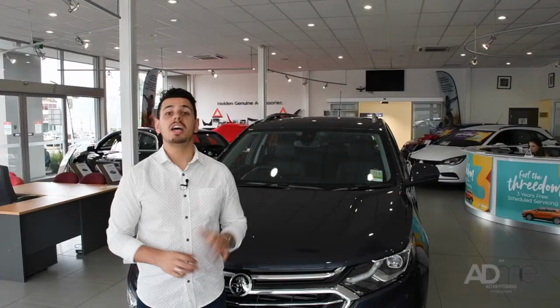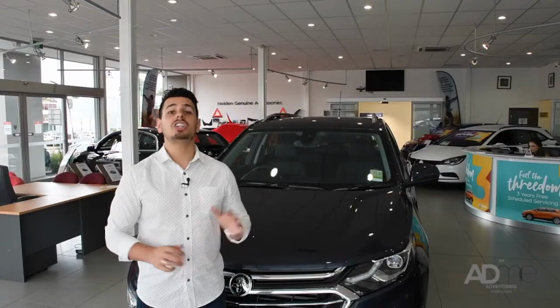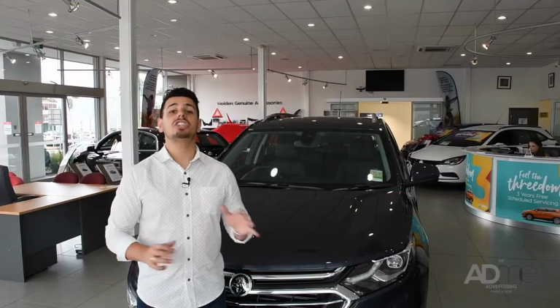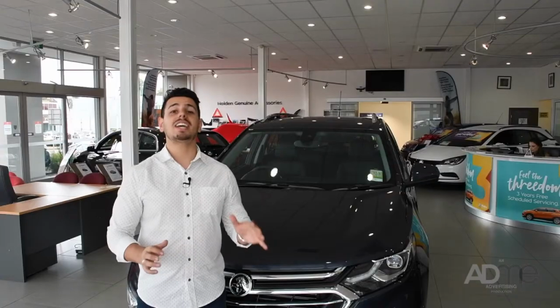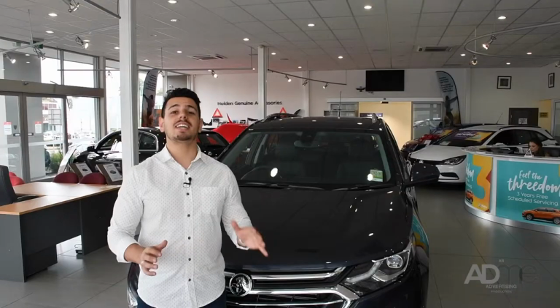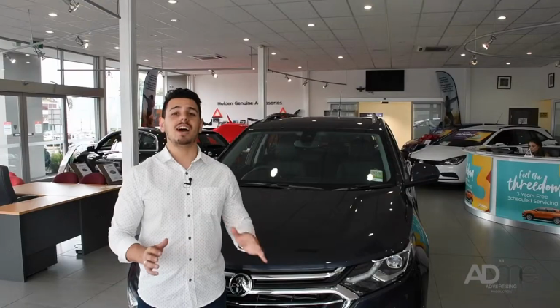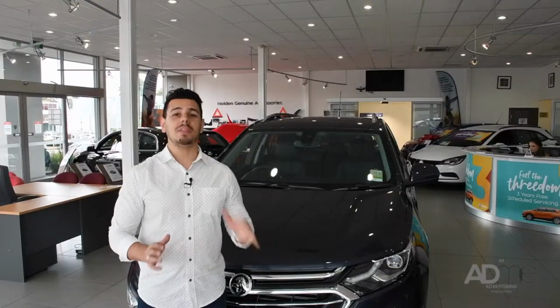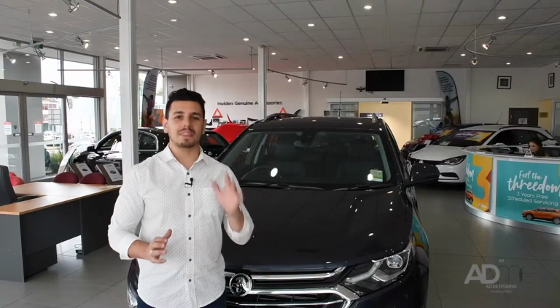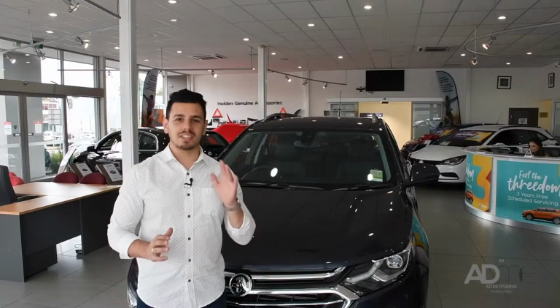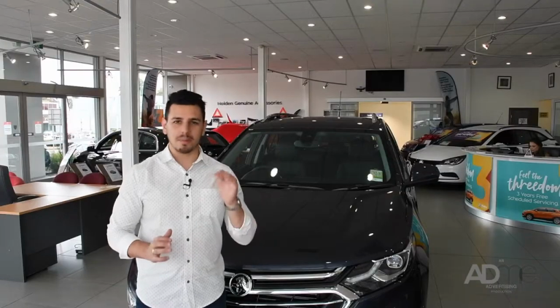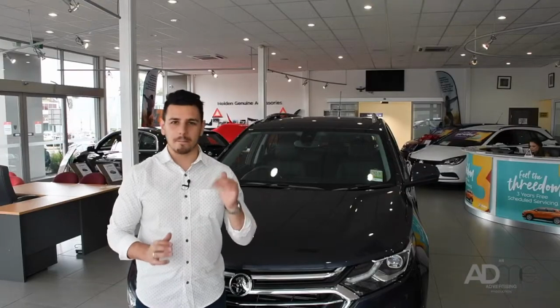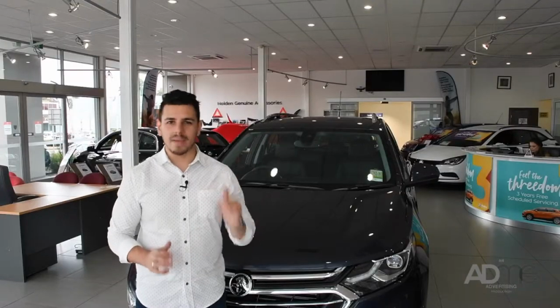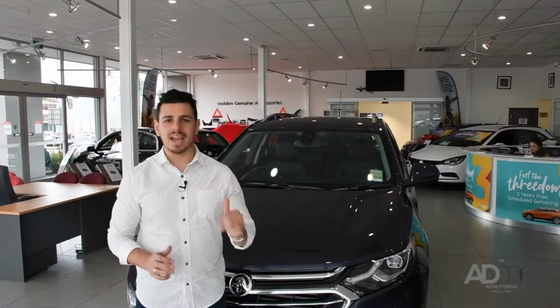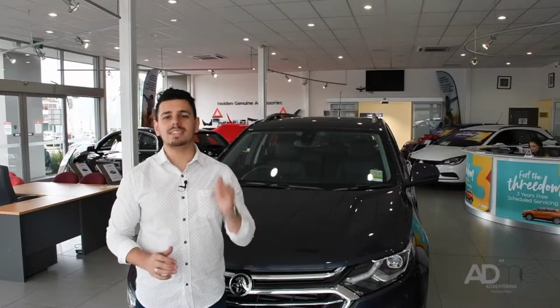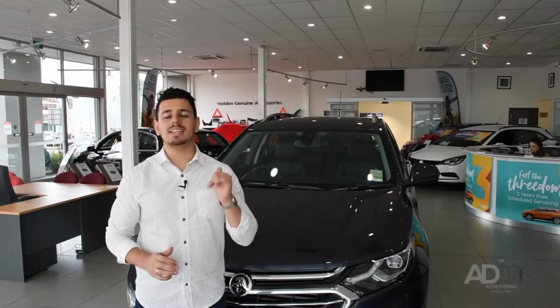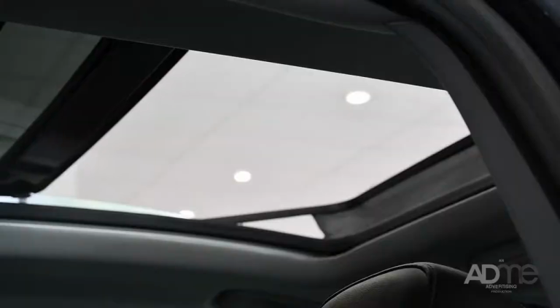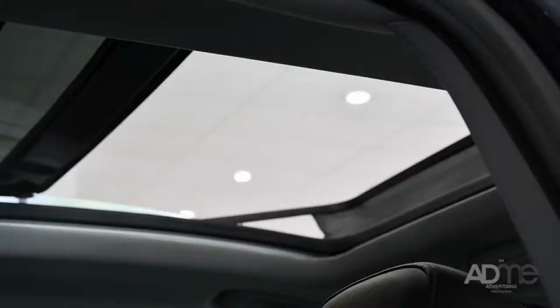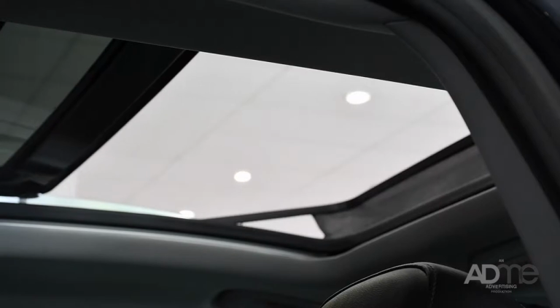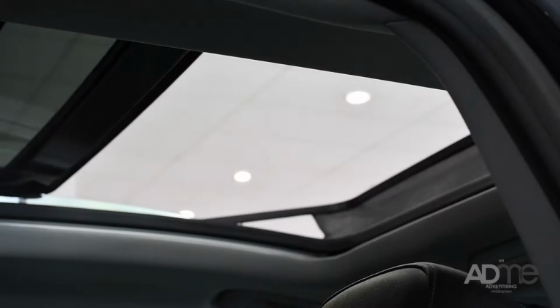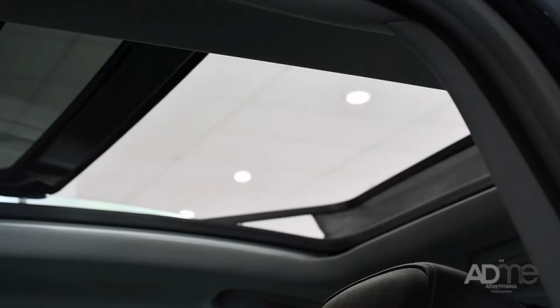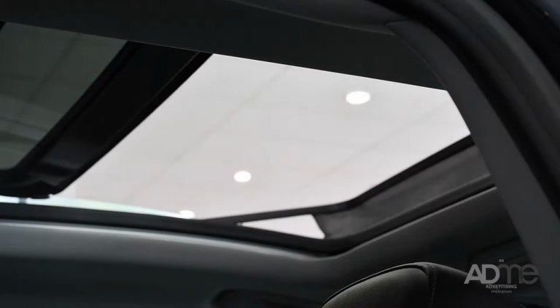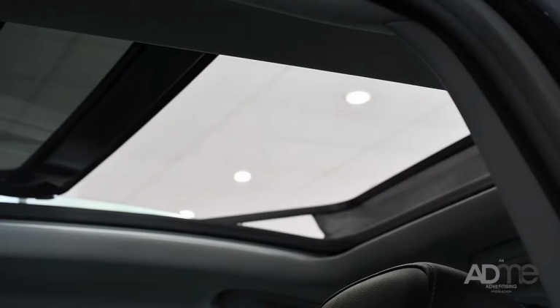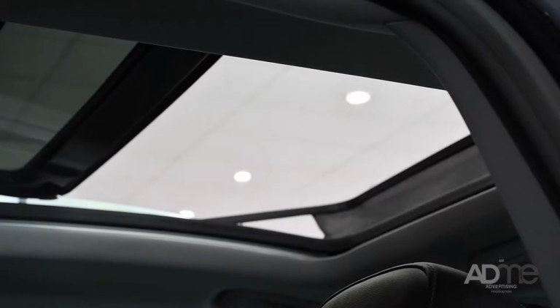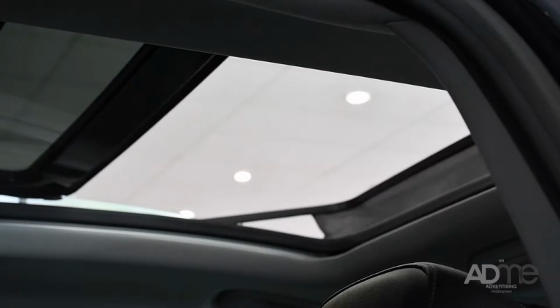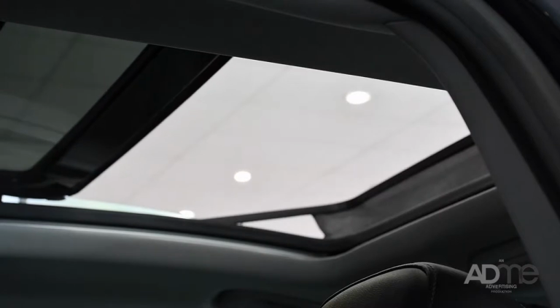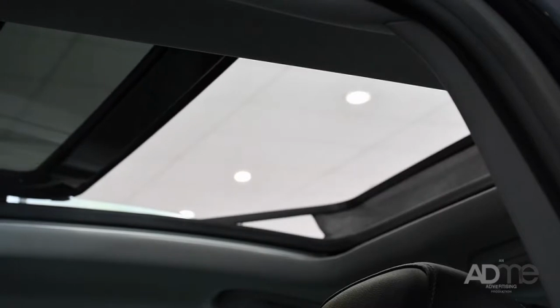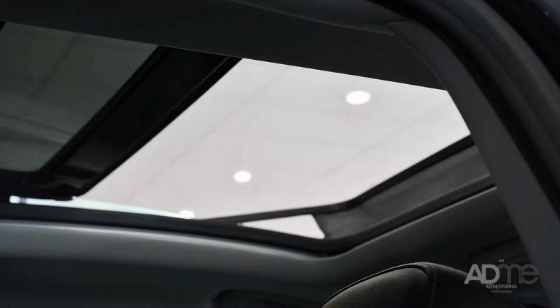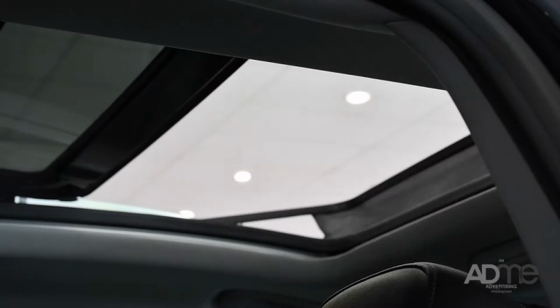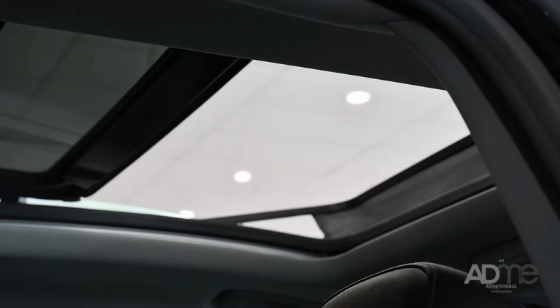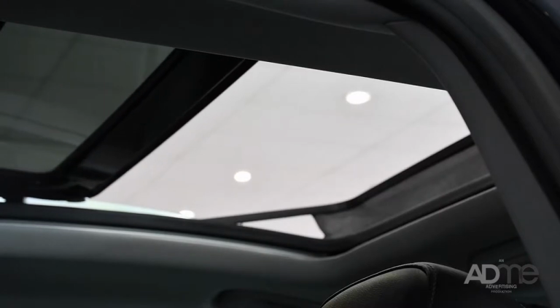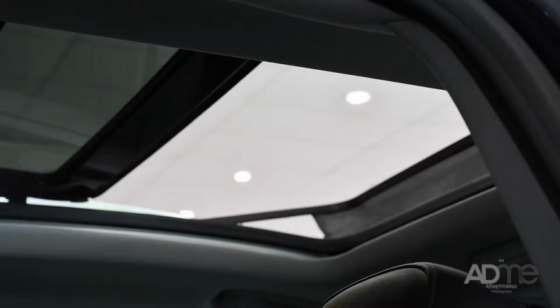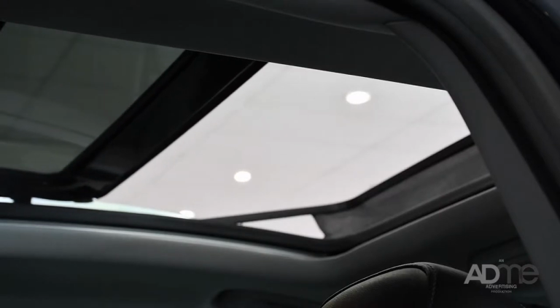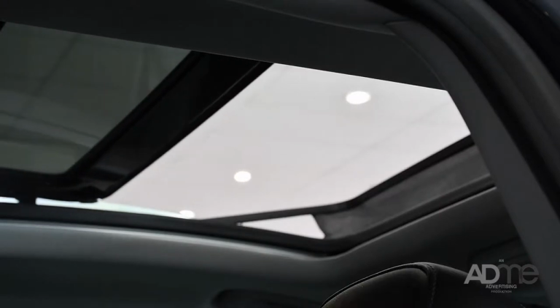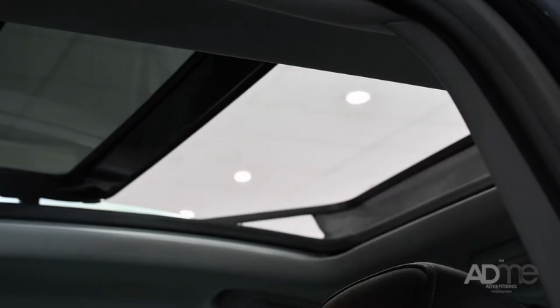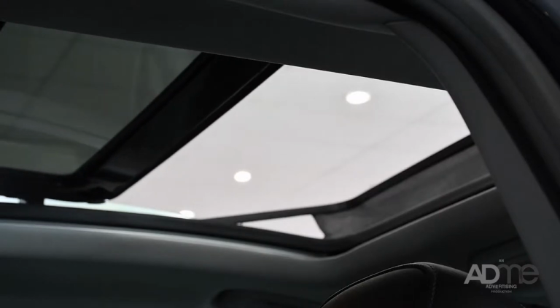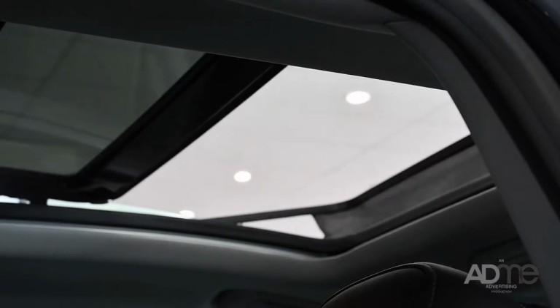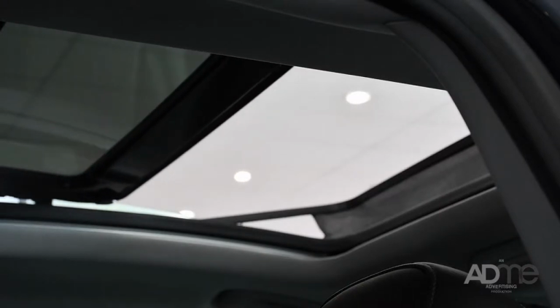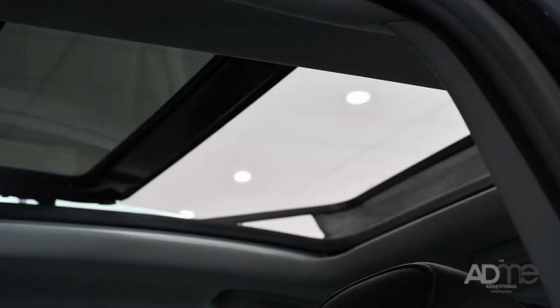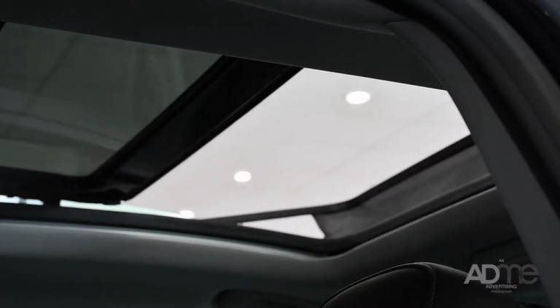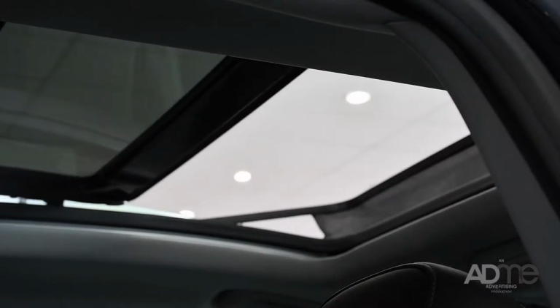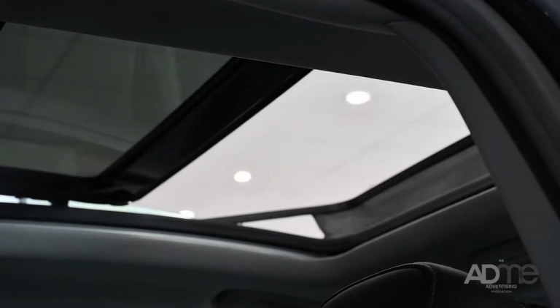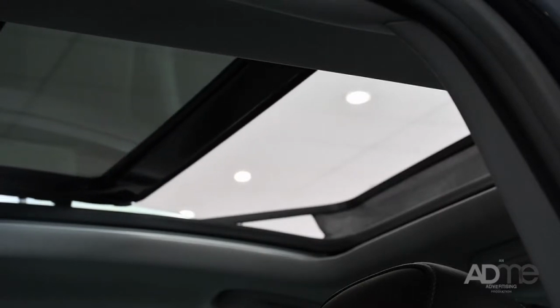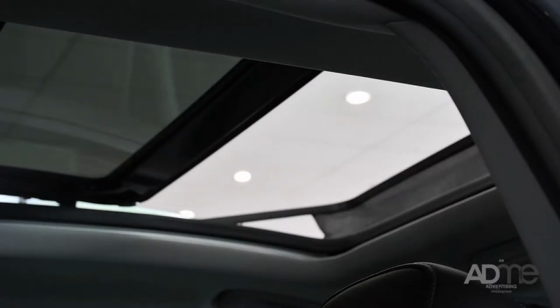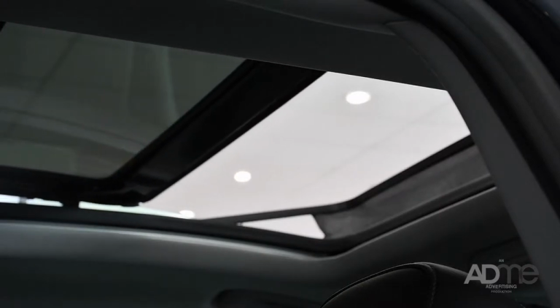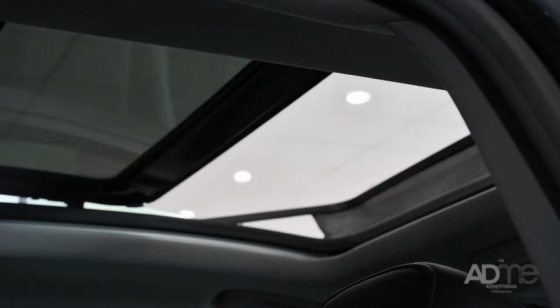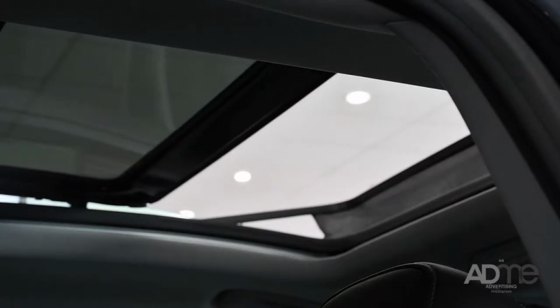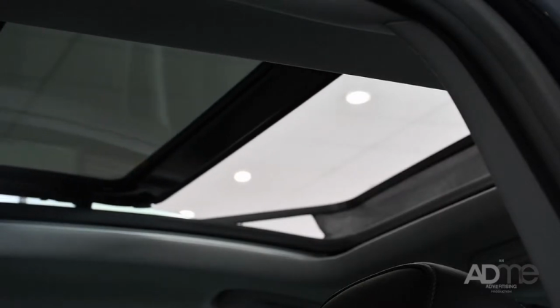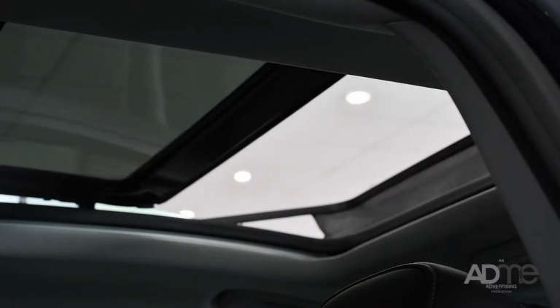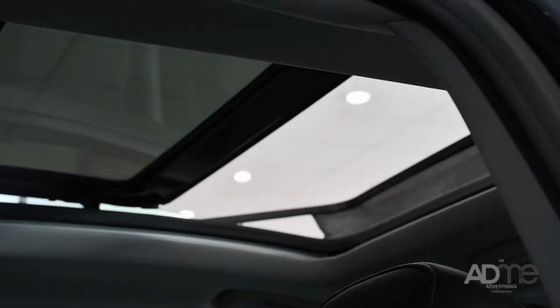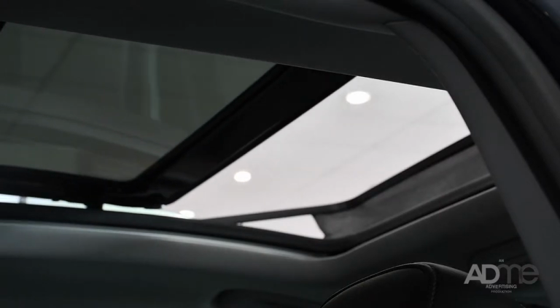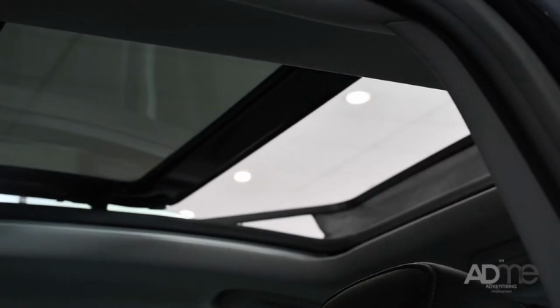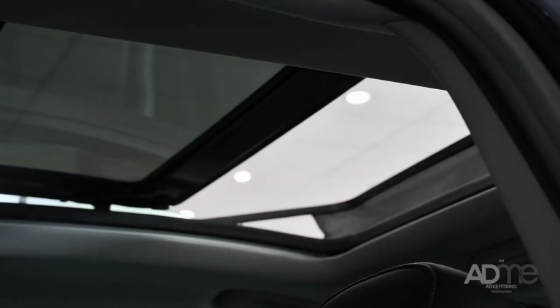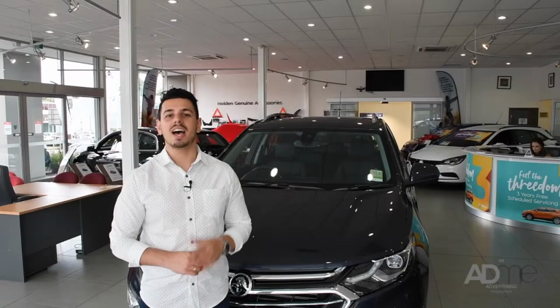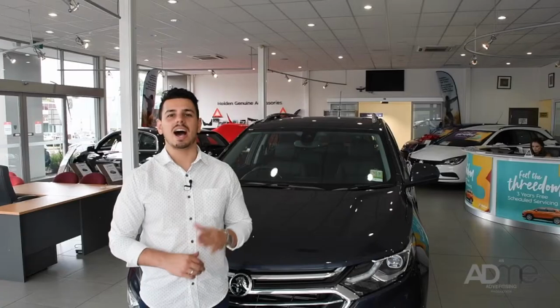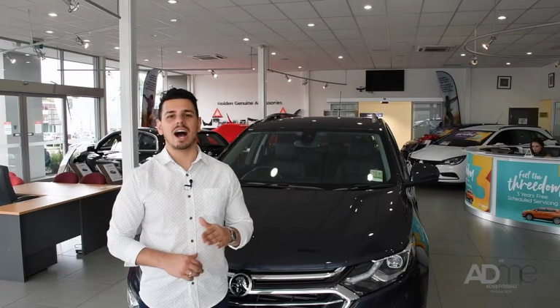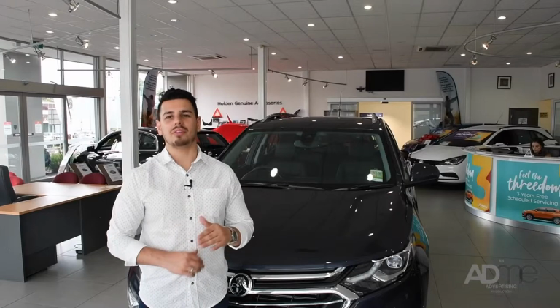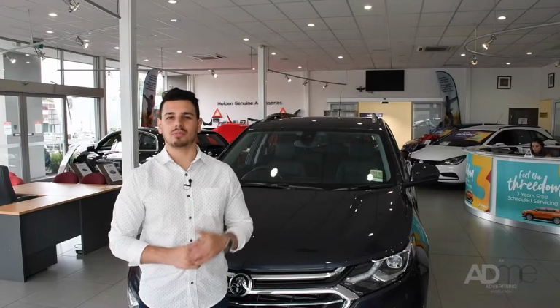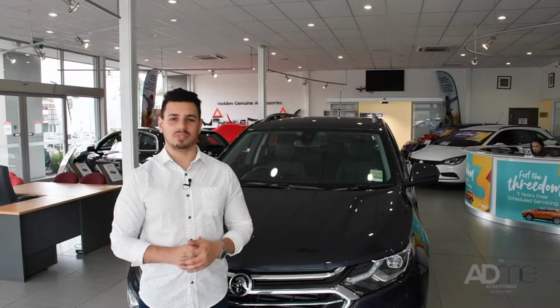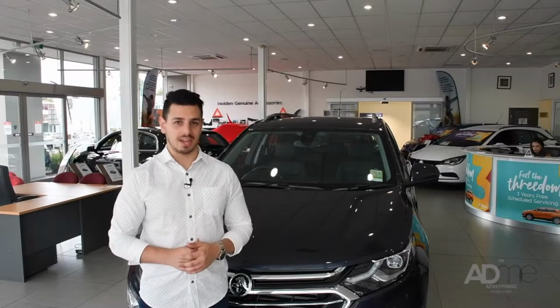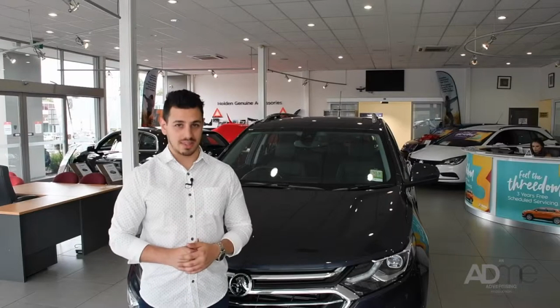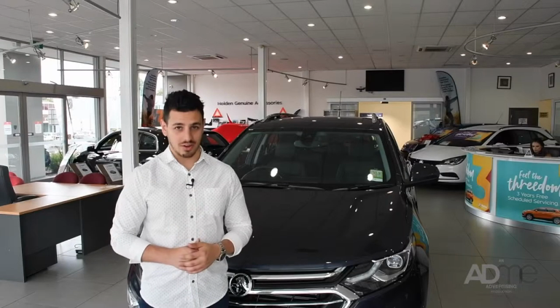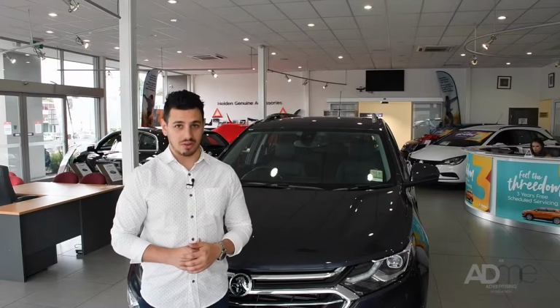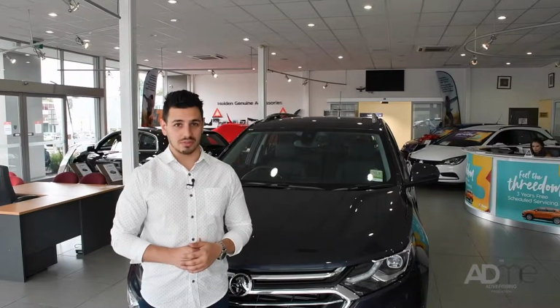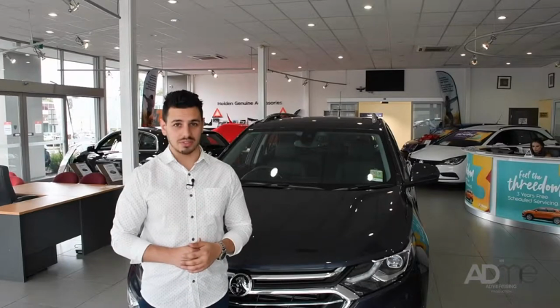Check out this amazing large panoramic sunroof, perfect to top up your vitamin D after a day in the office.